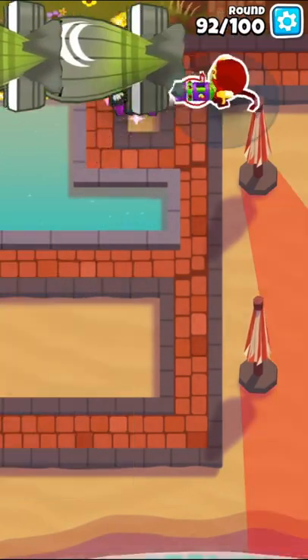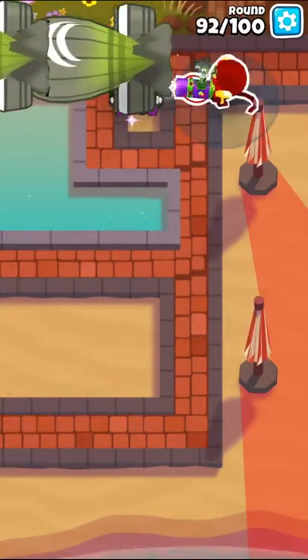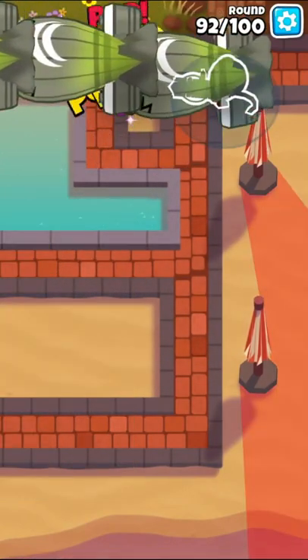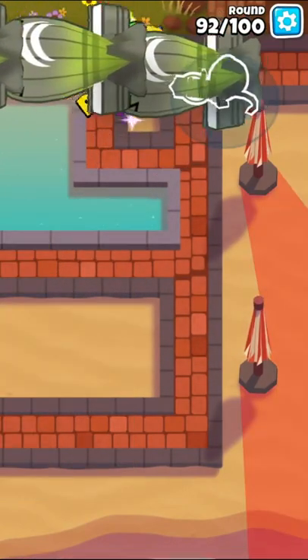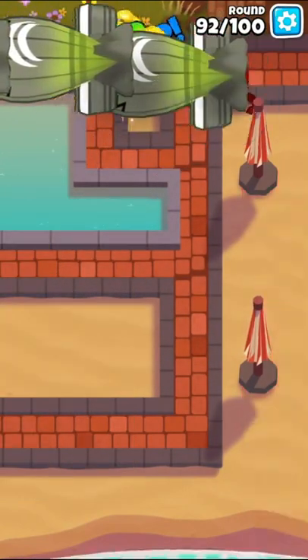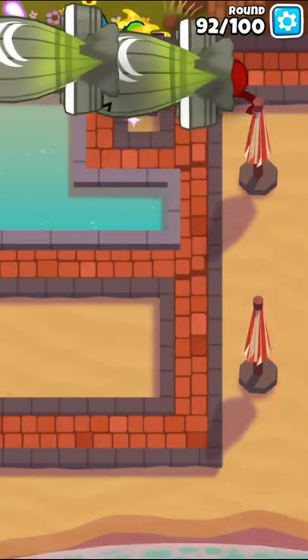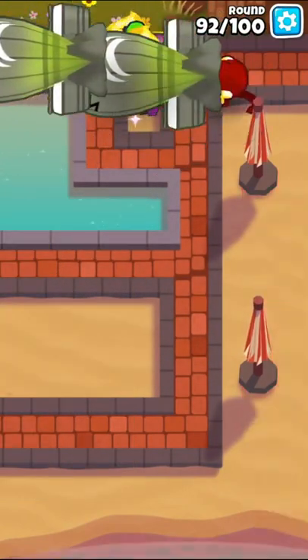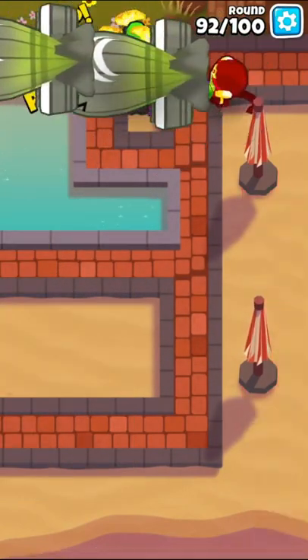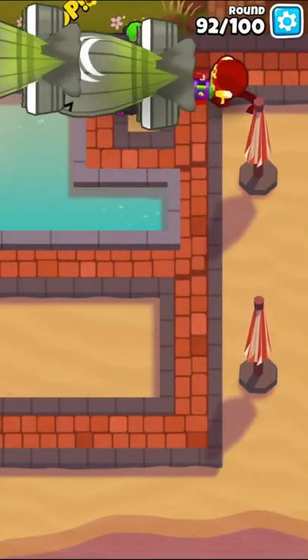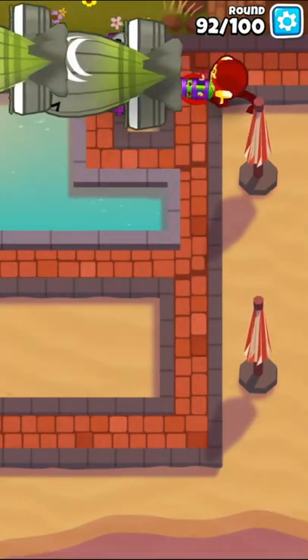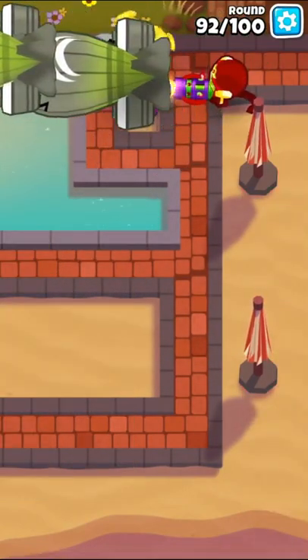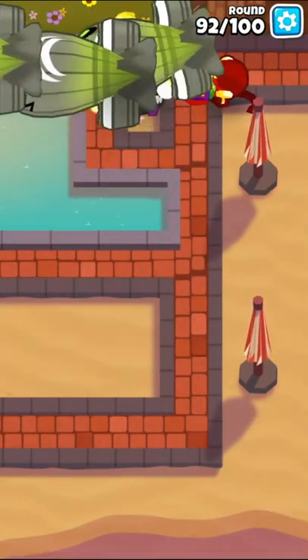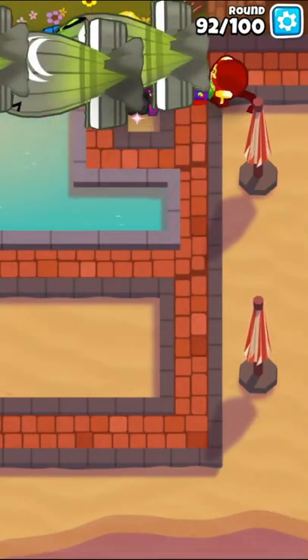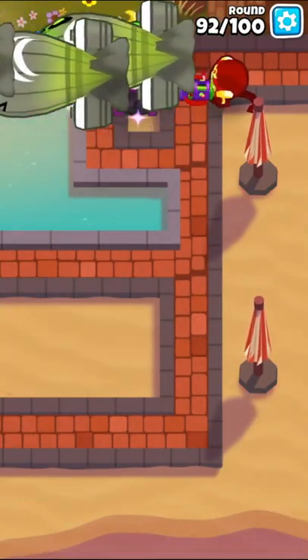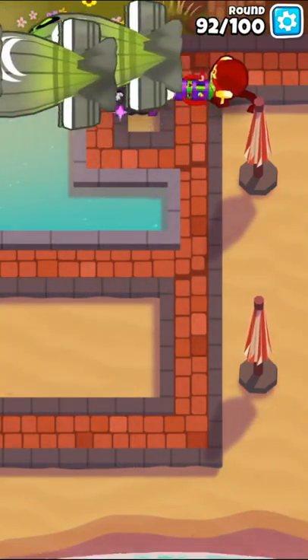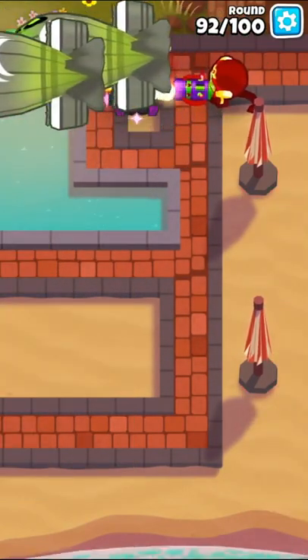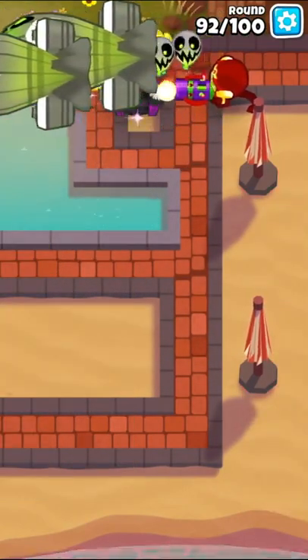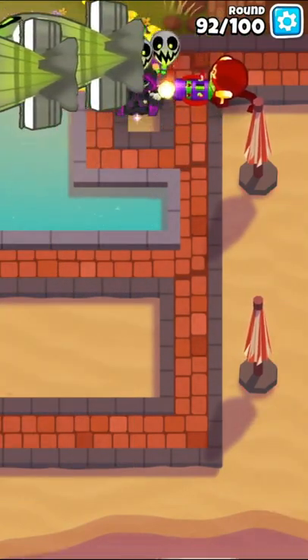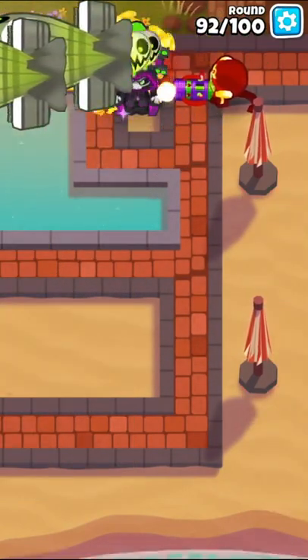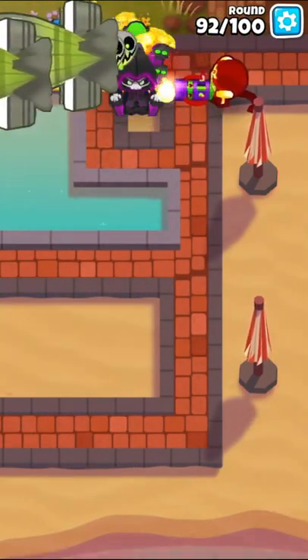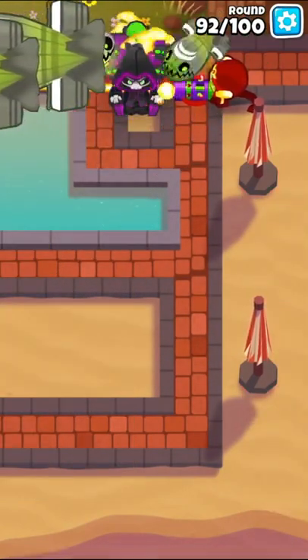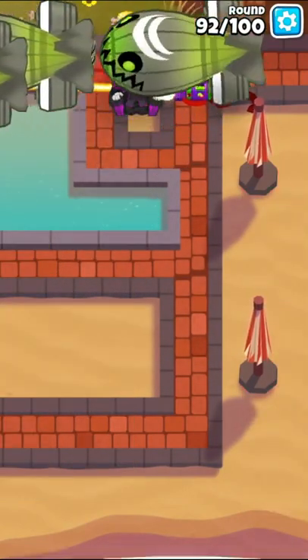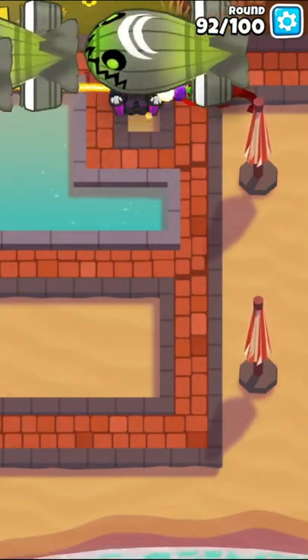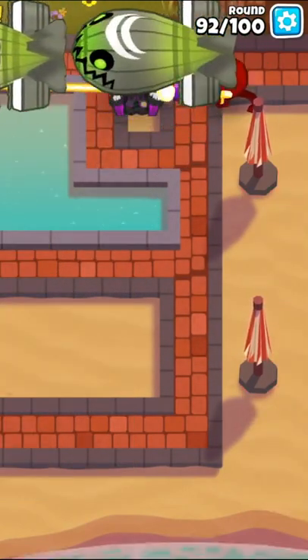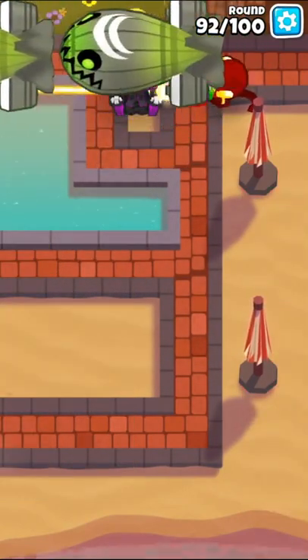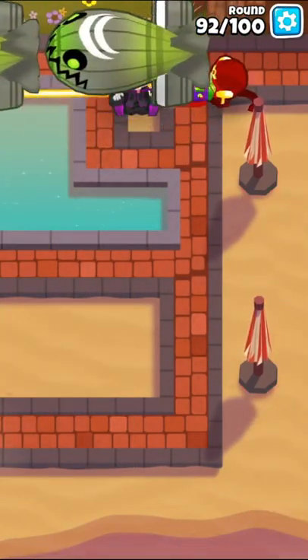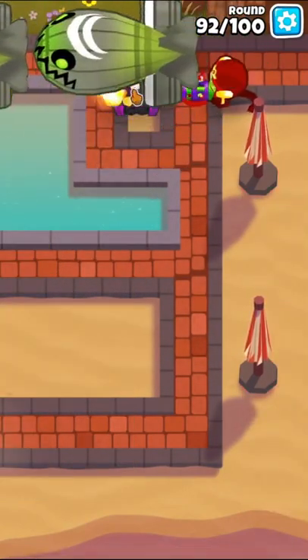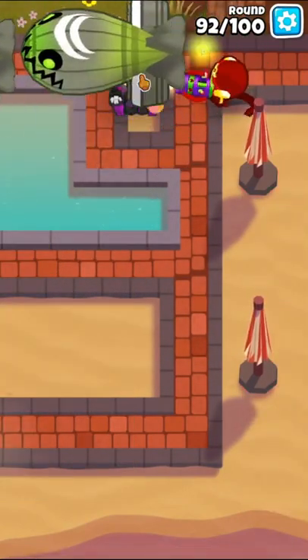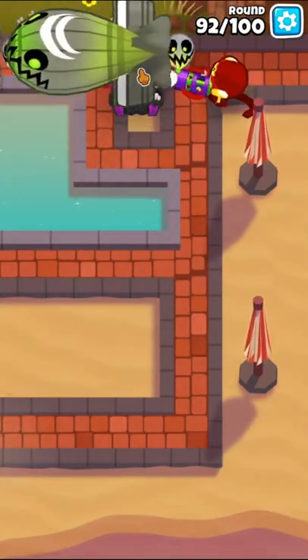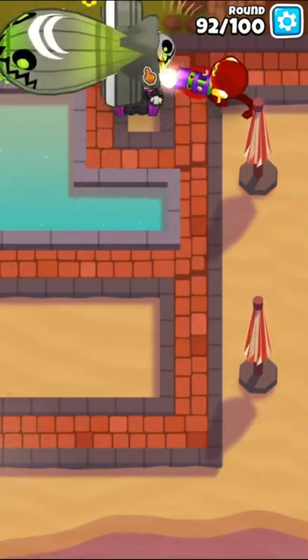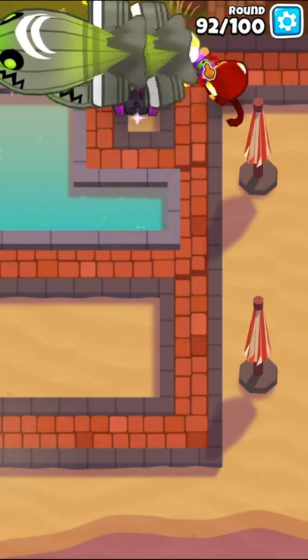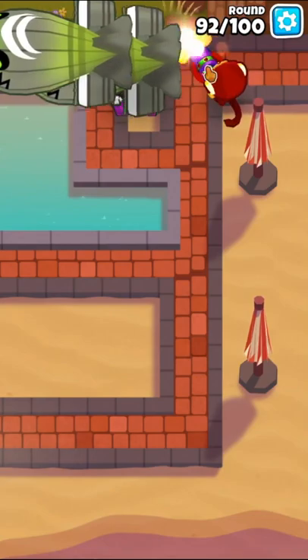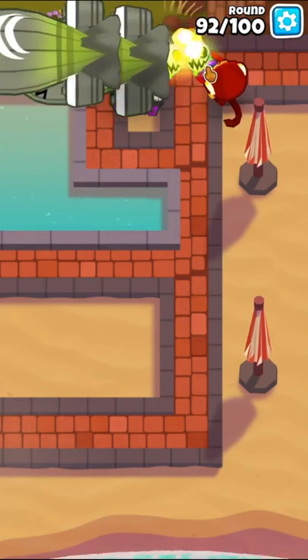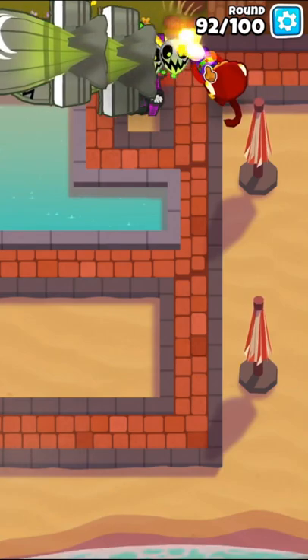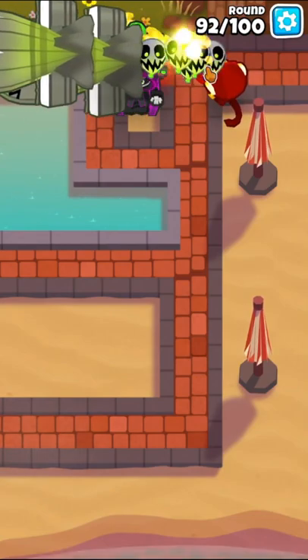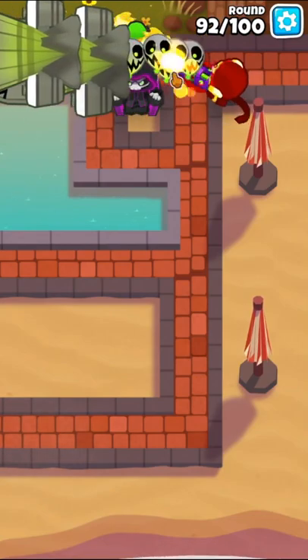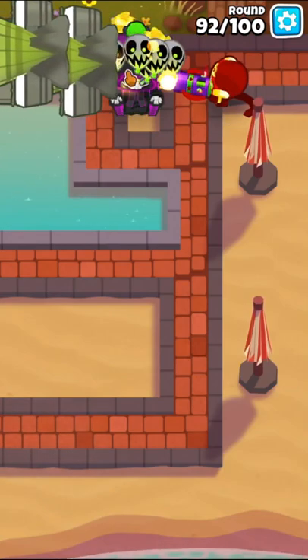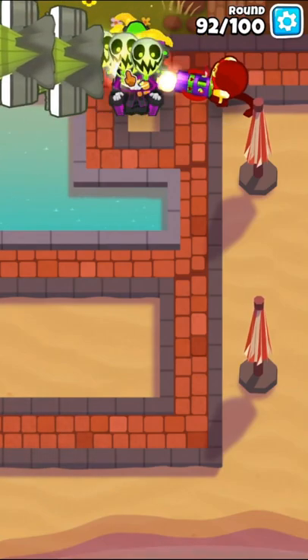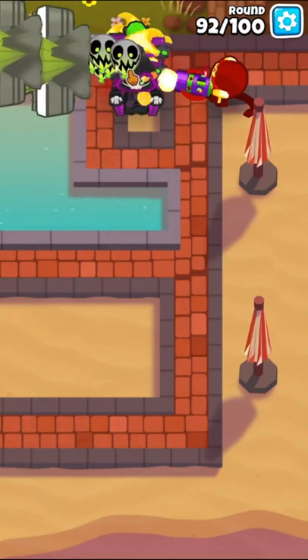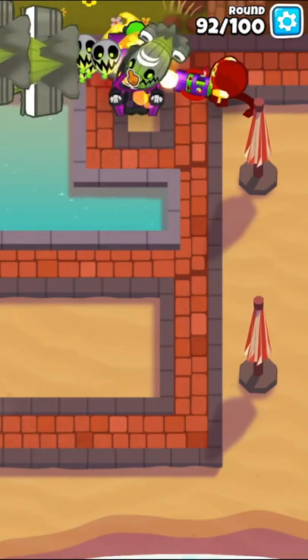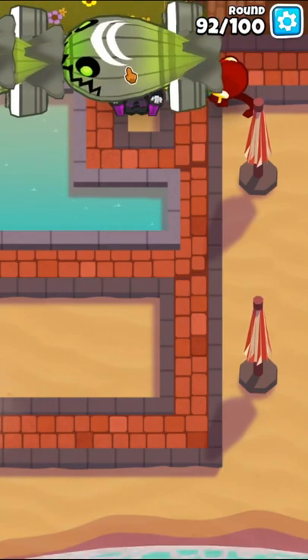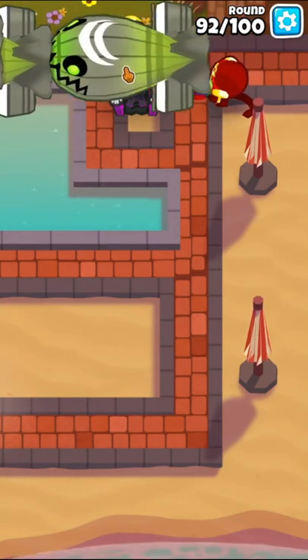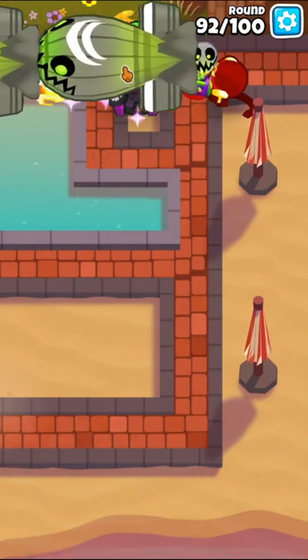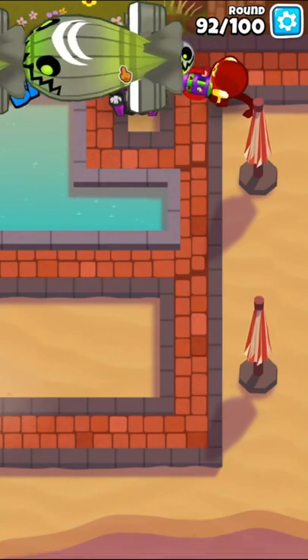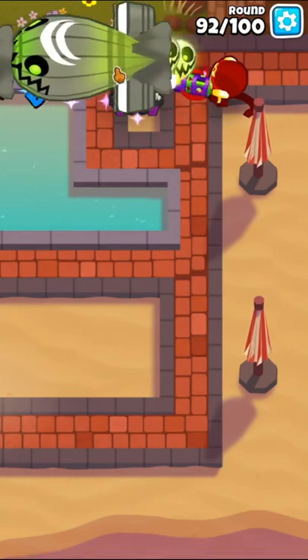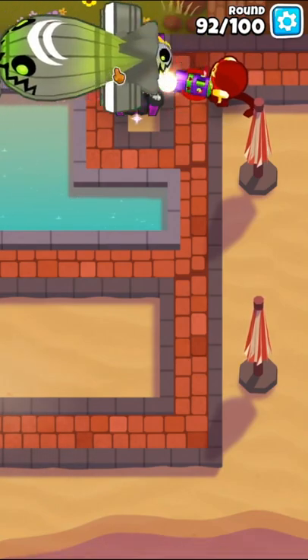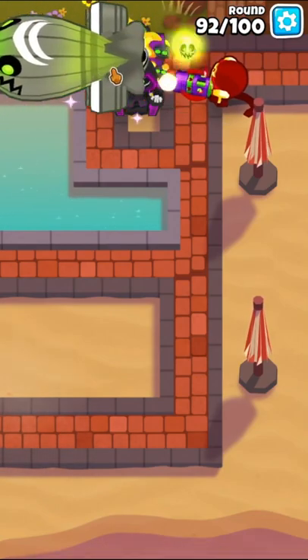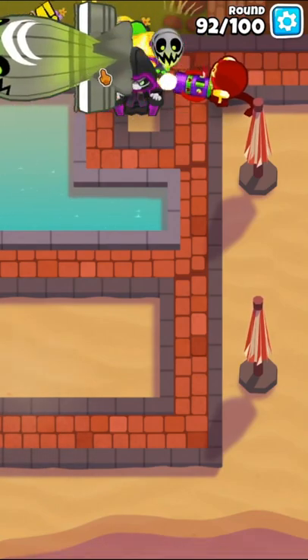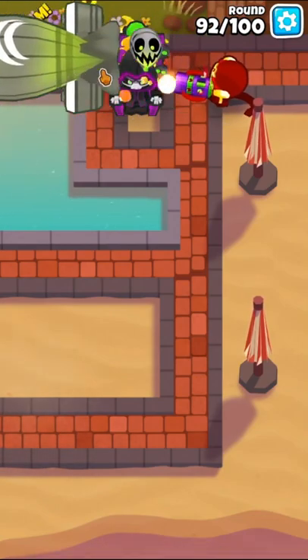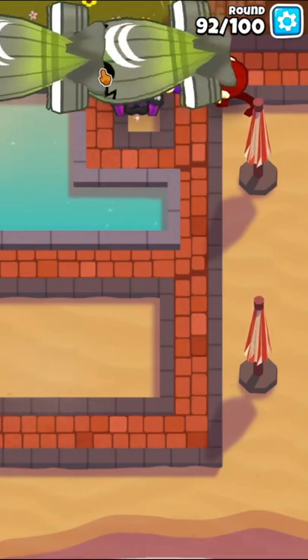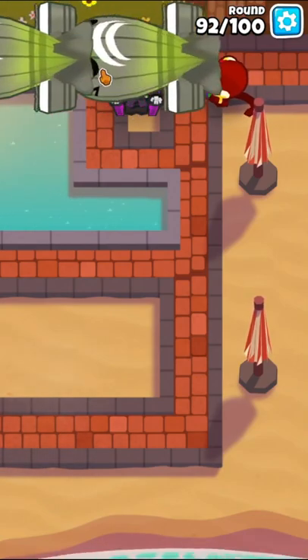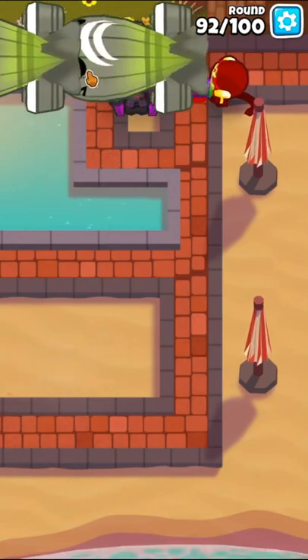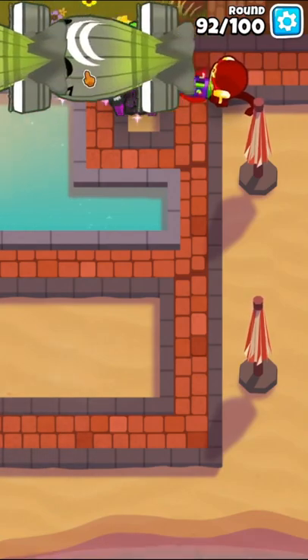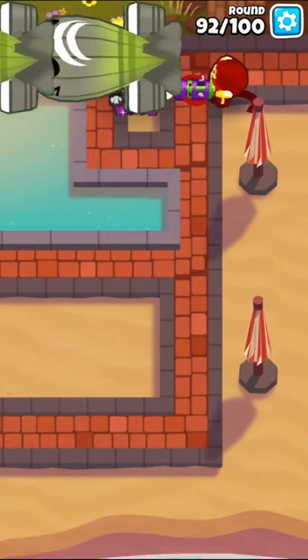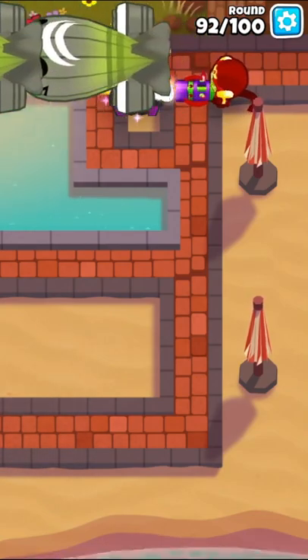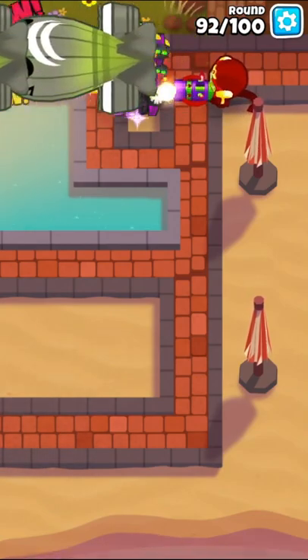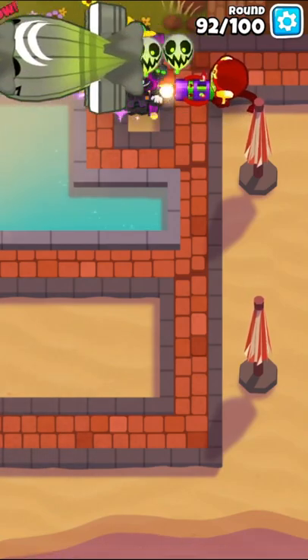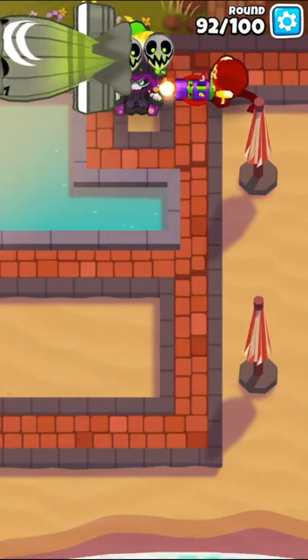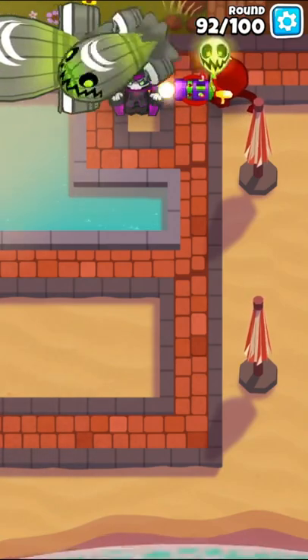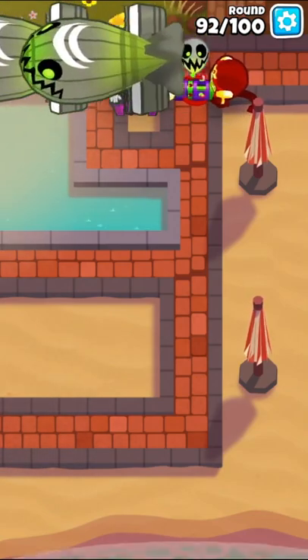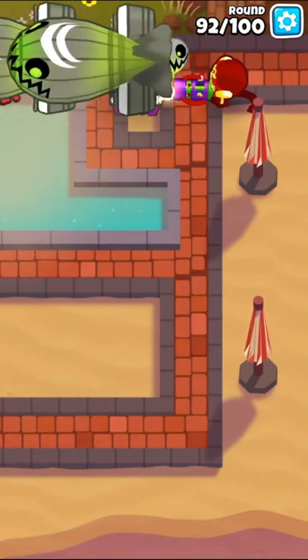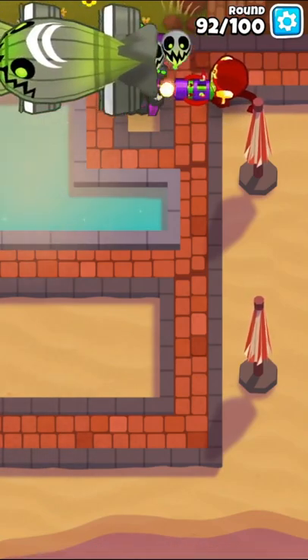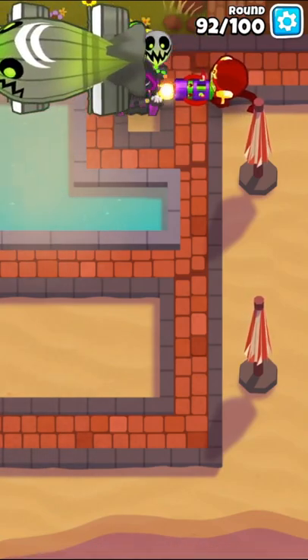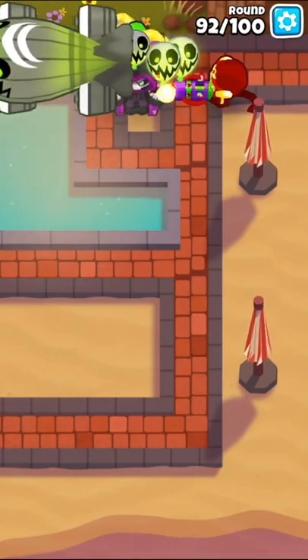This will handle all the way to round 92, where you'll want to manually aim the dartling at the blimps until you can afford the ray of doom upgrade on round 94.